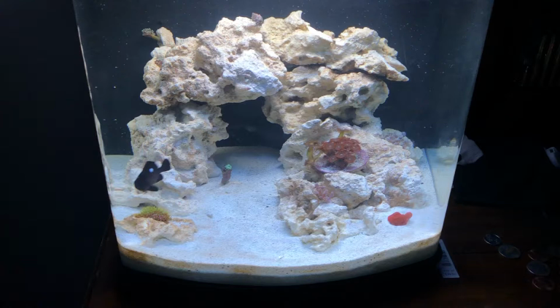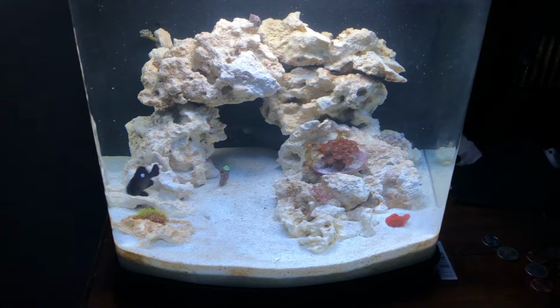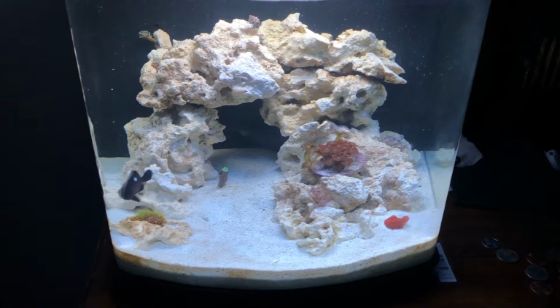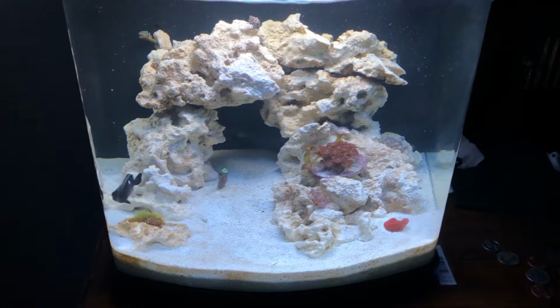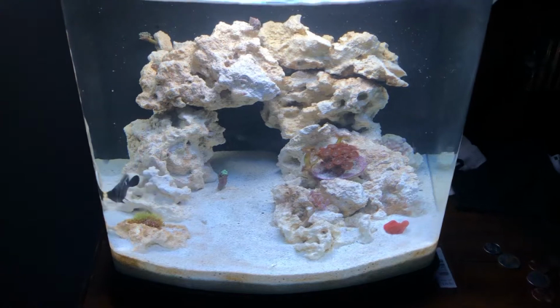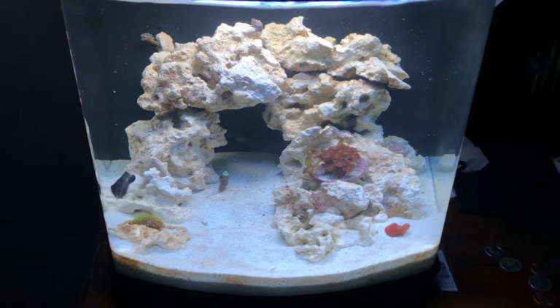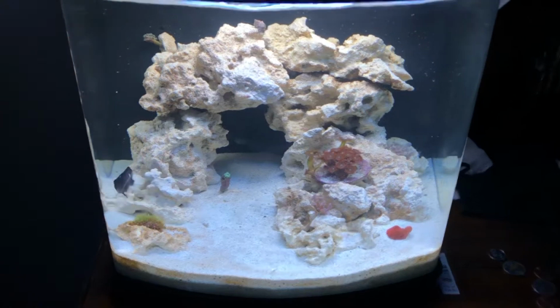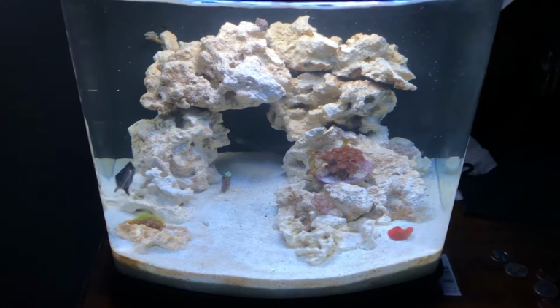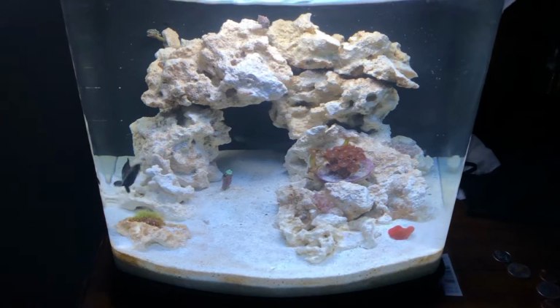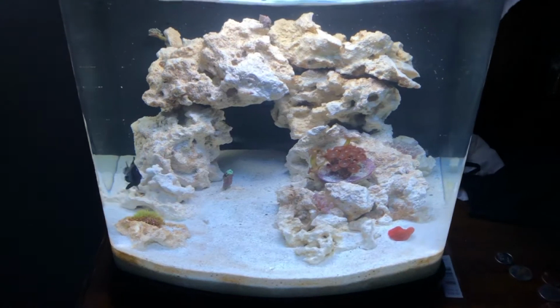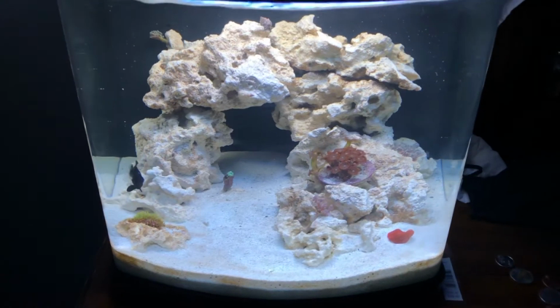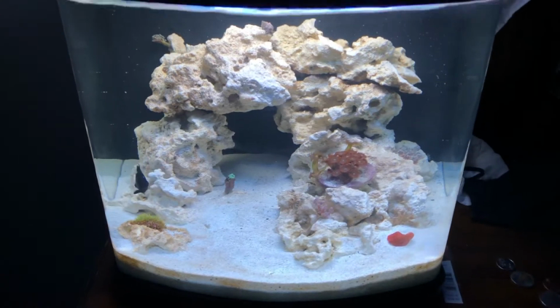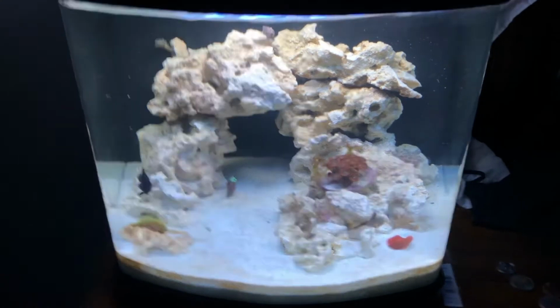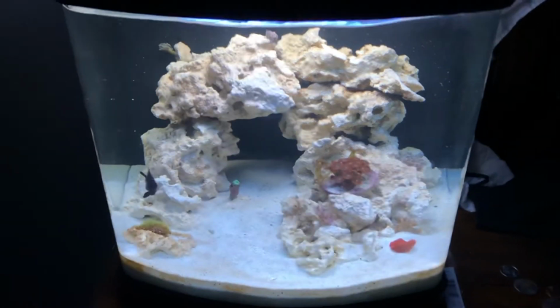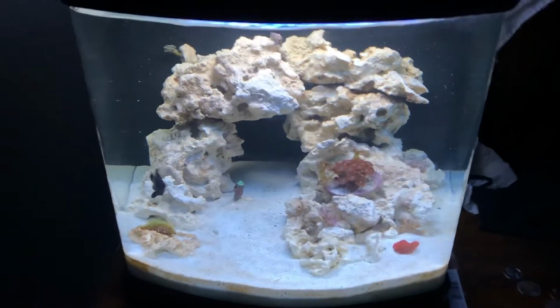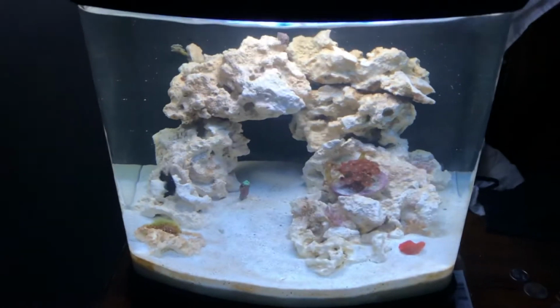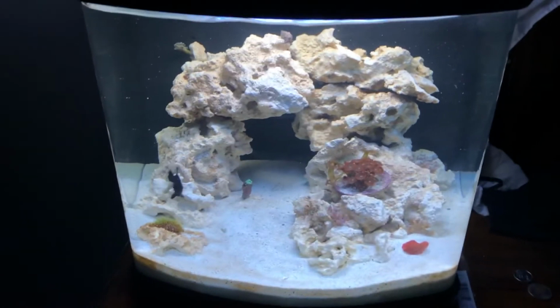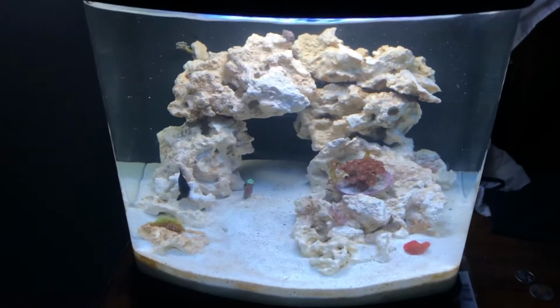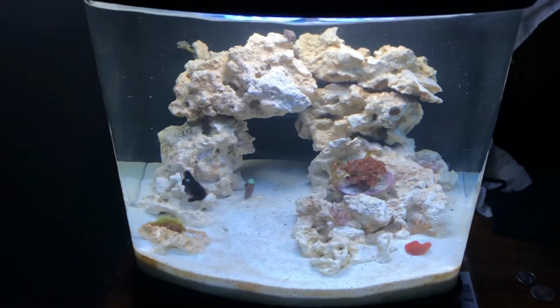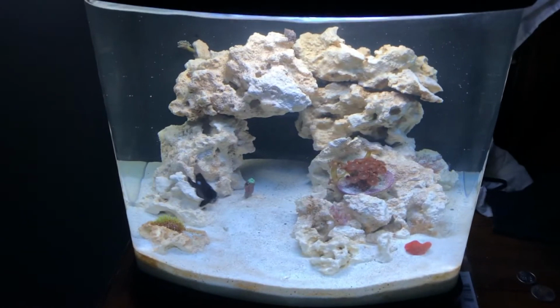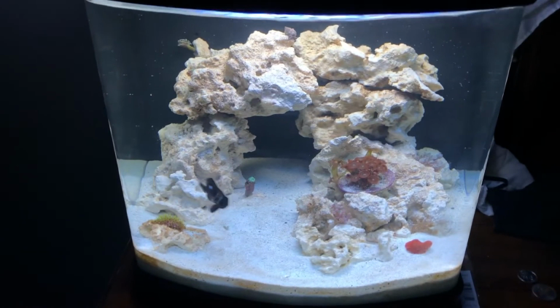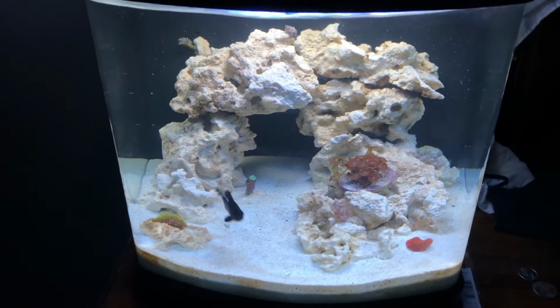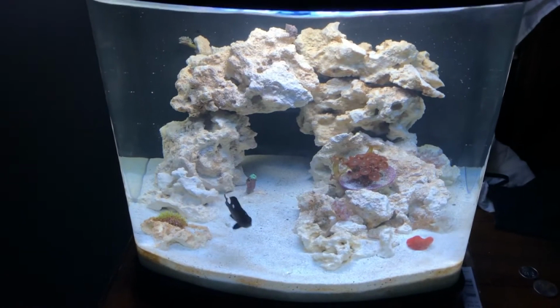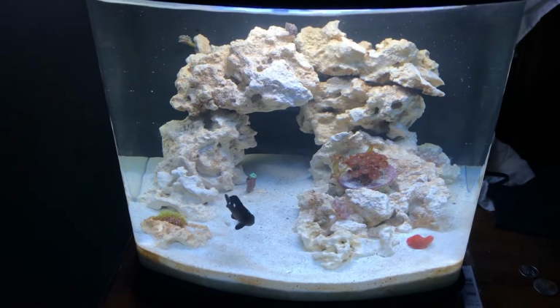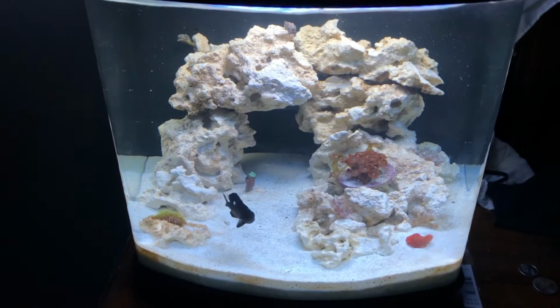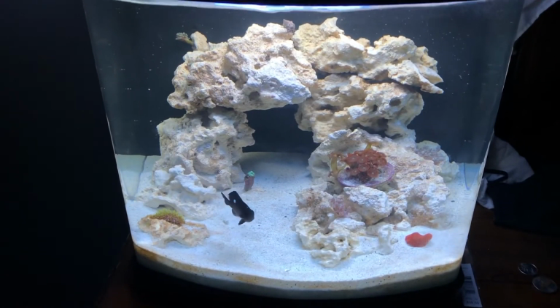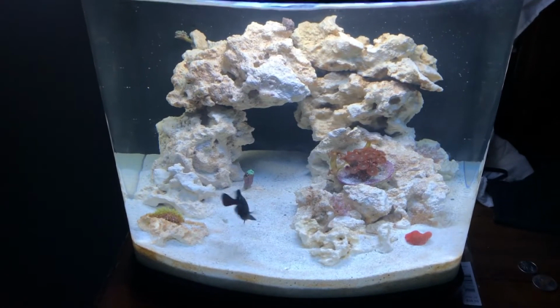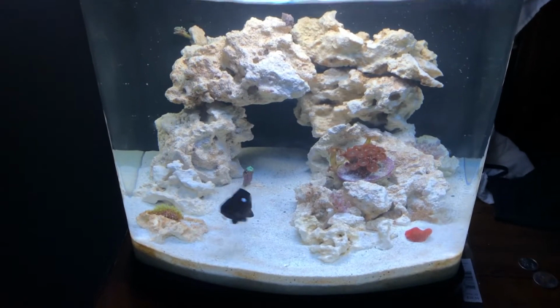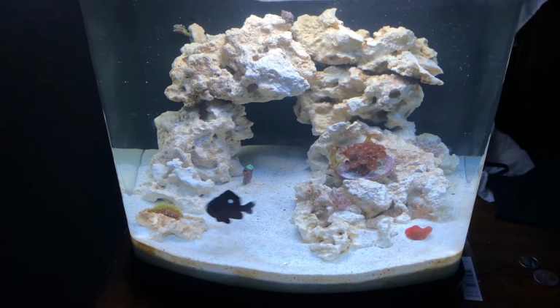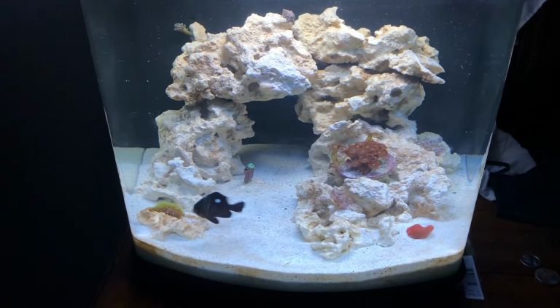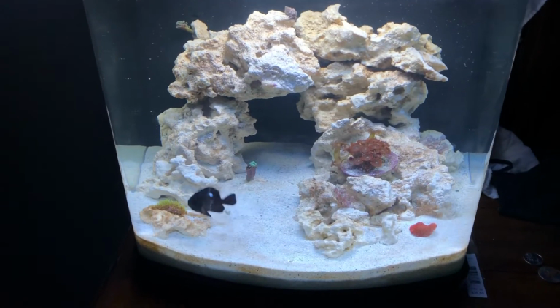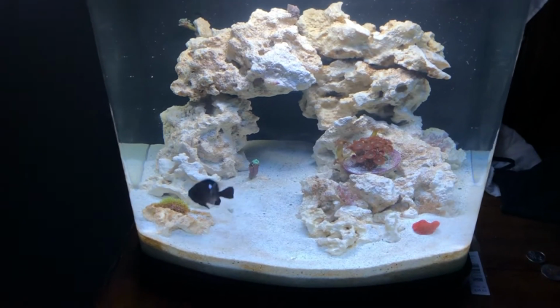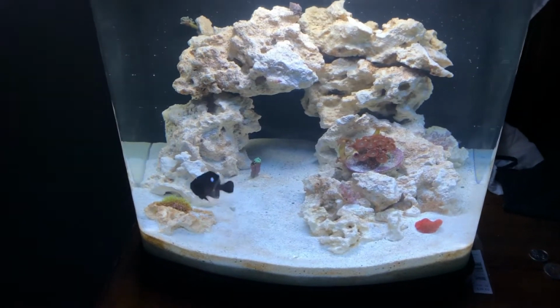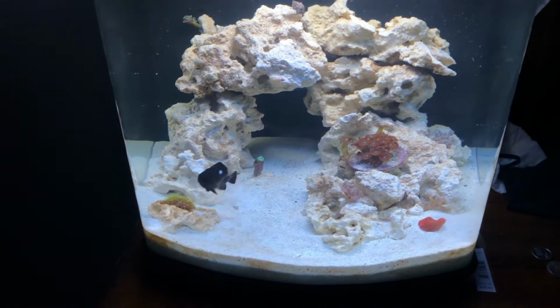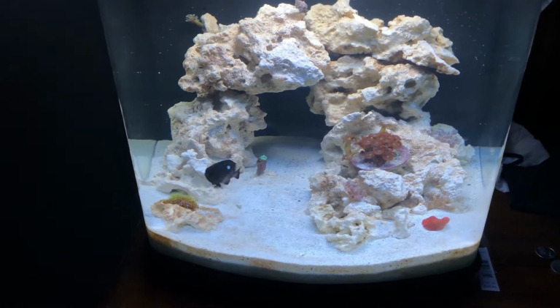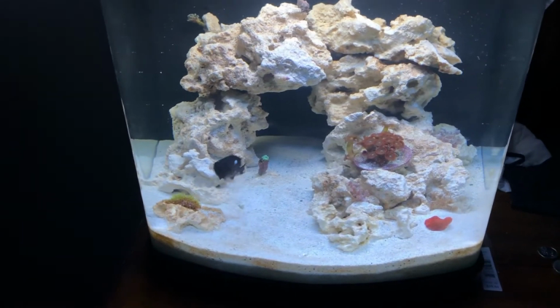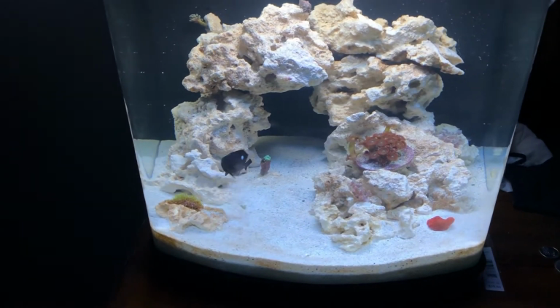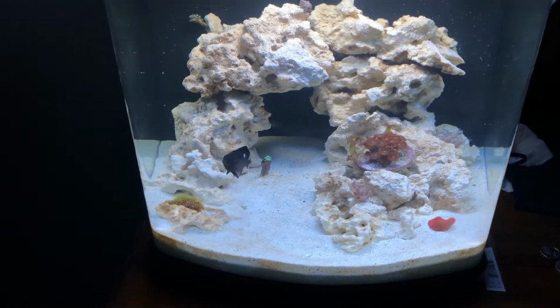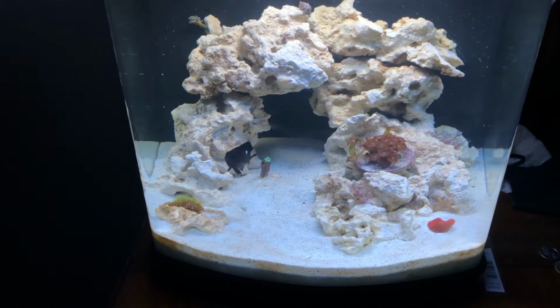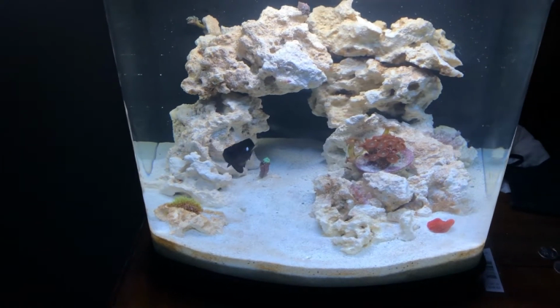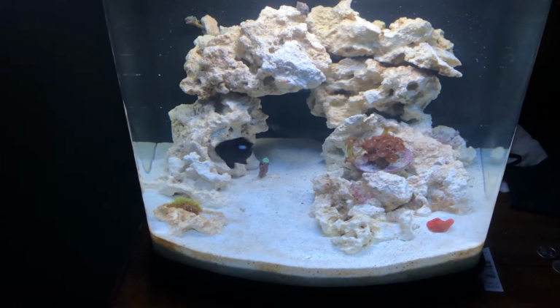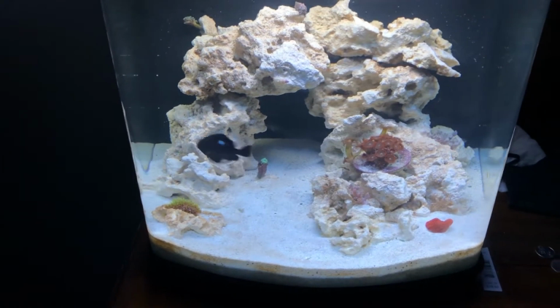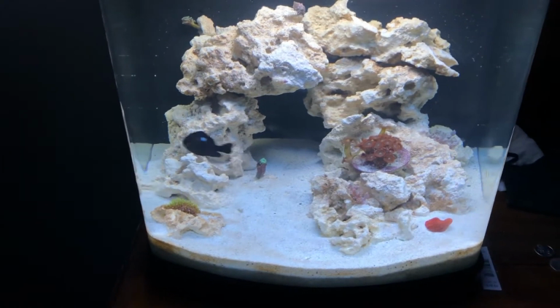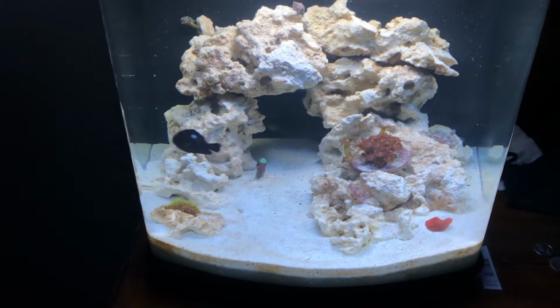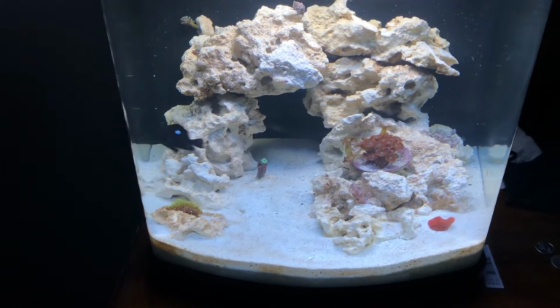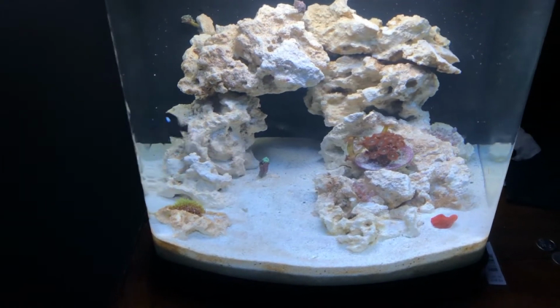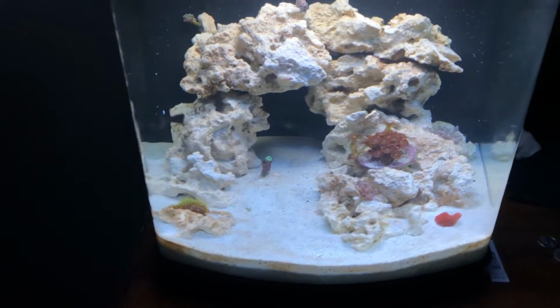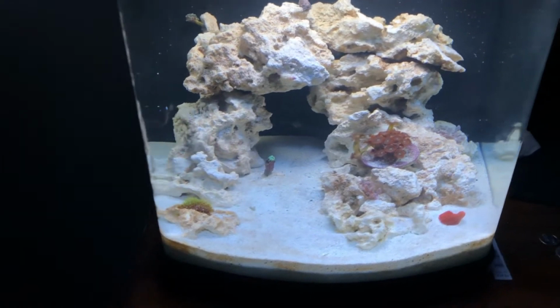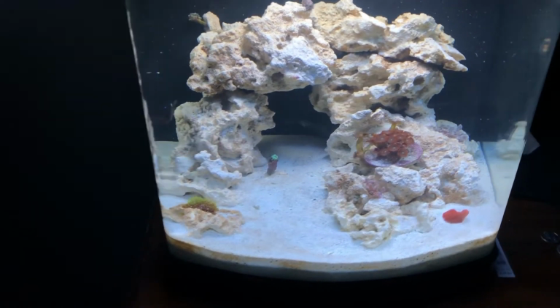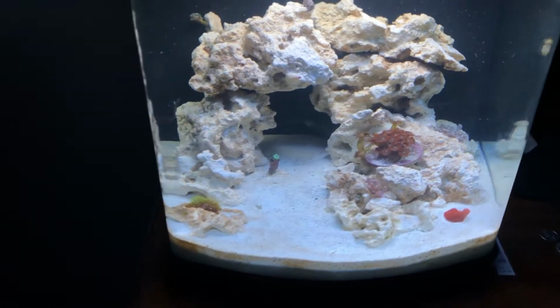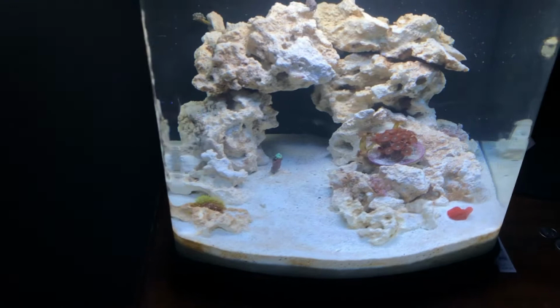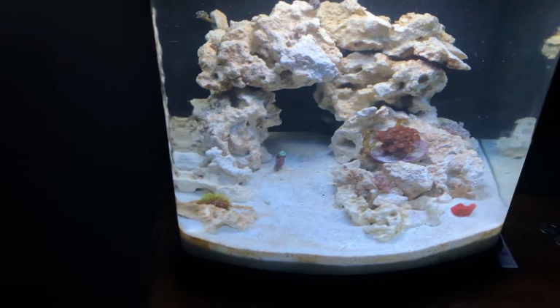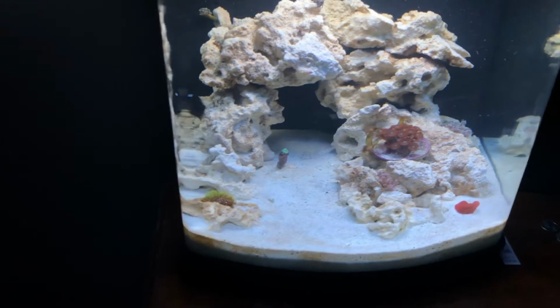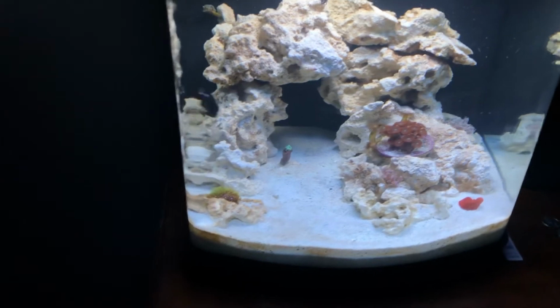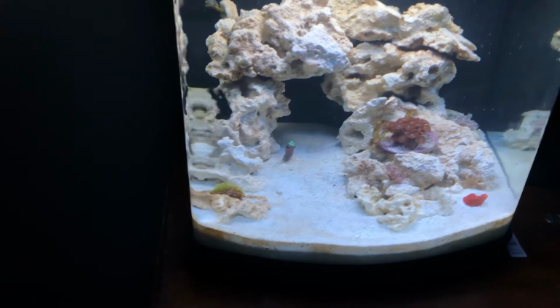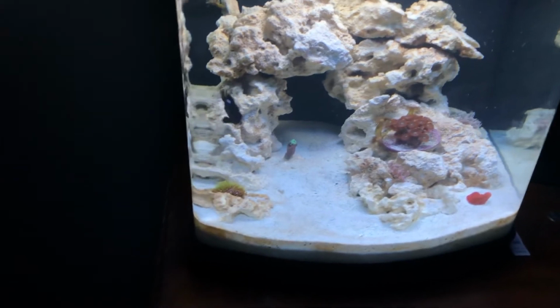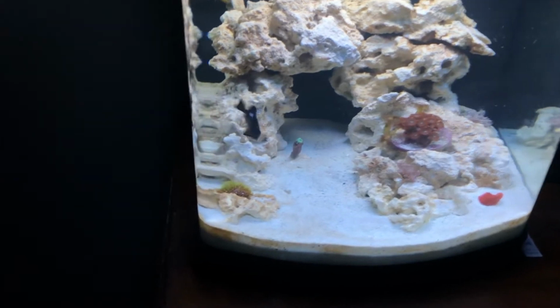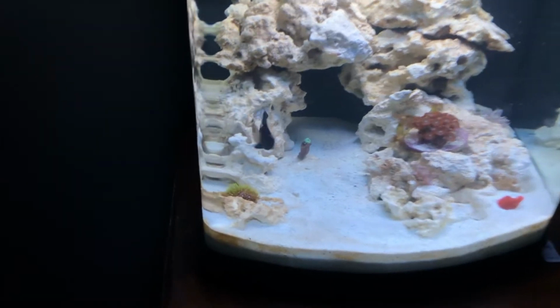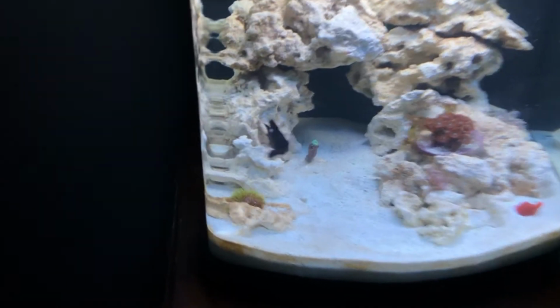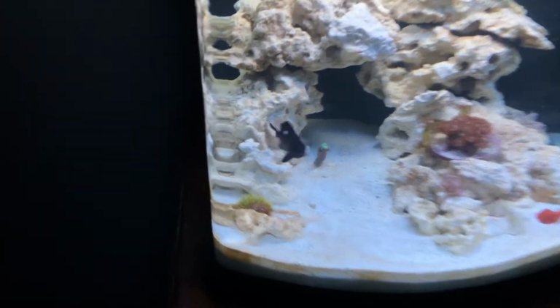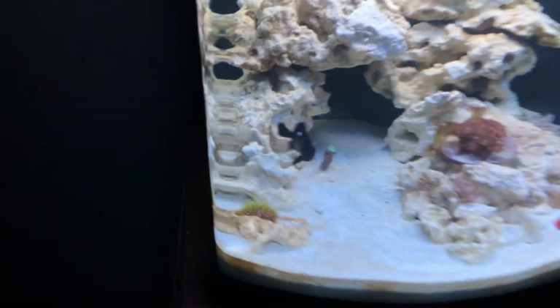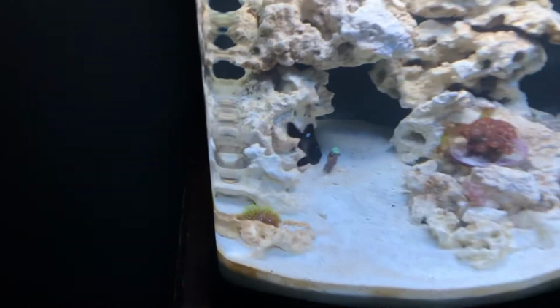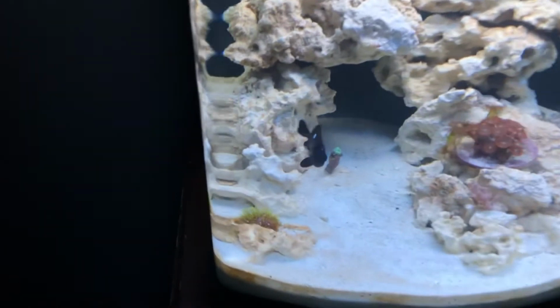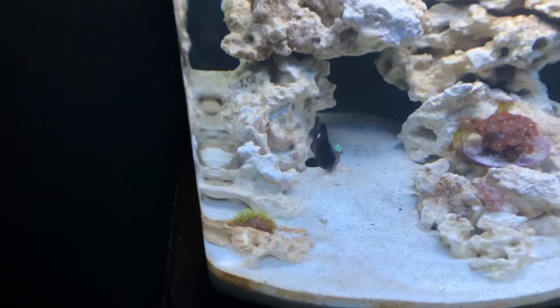Hey guys, so this is update number two of the six-gallon nano-reef, my first tank.